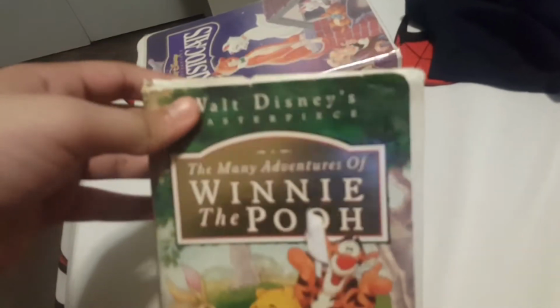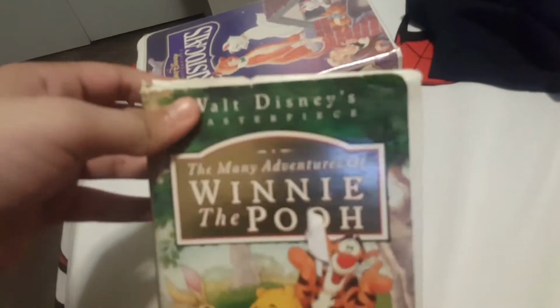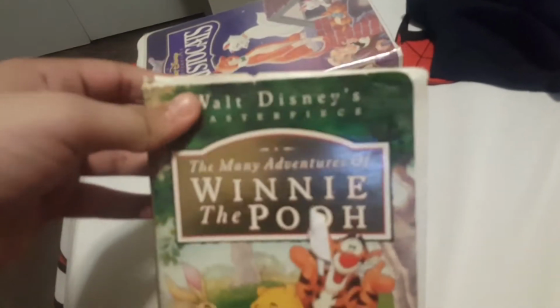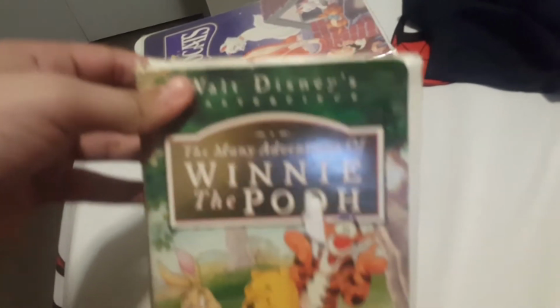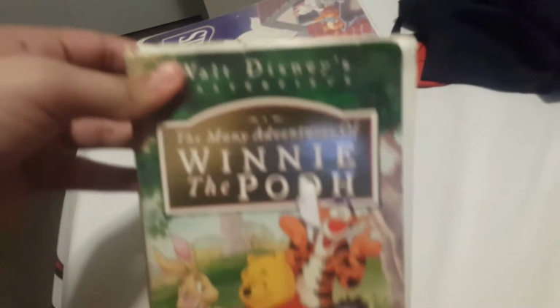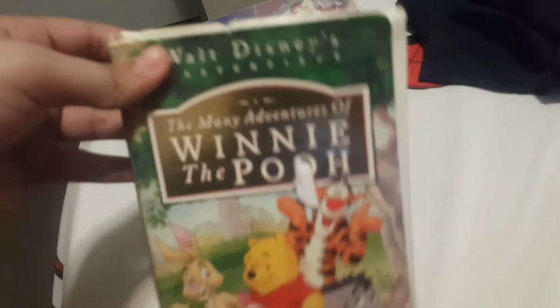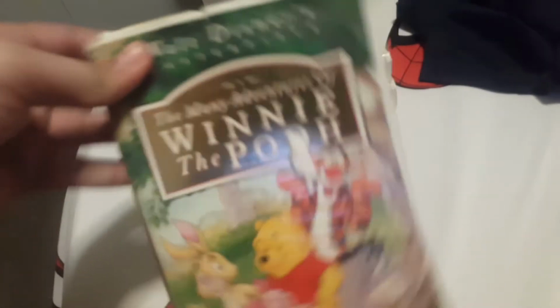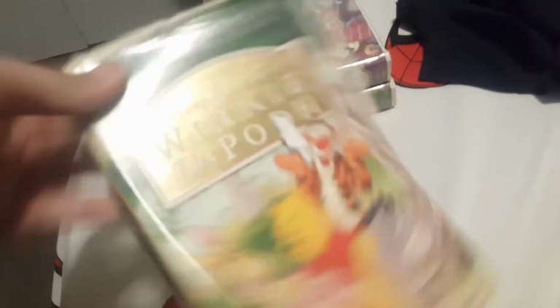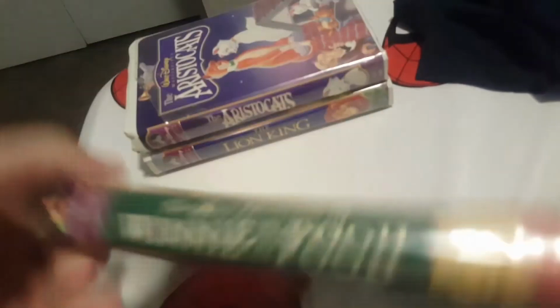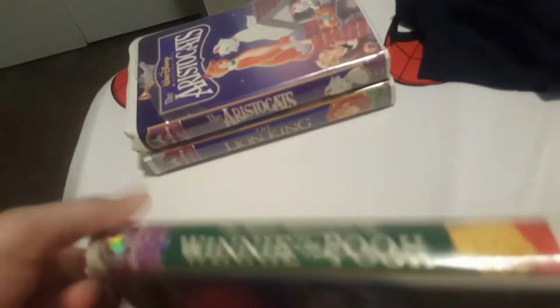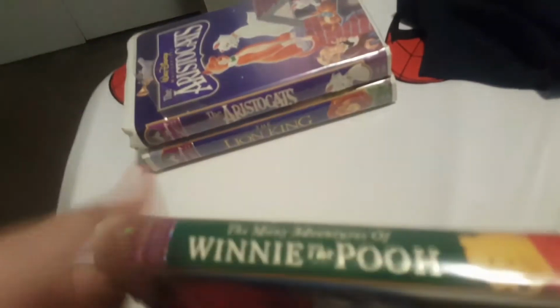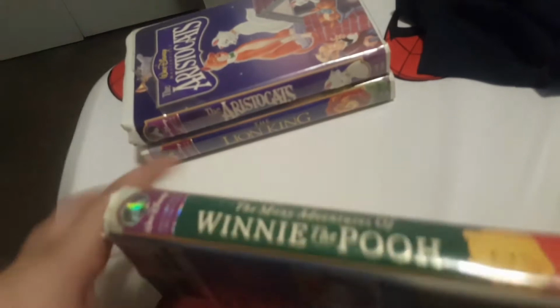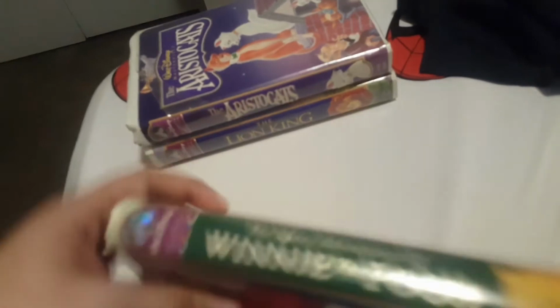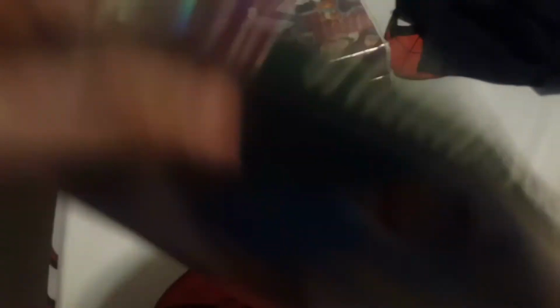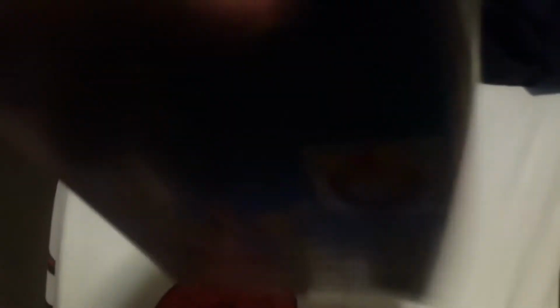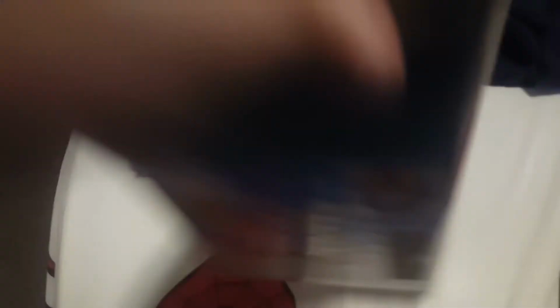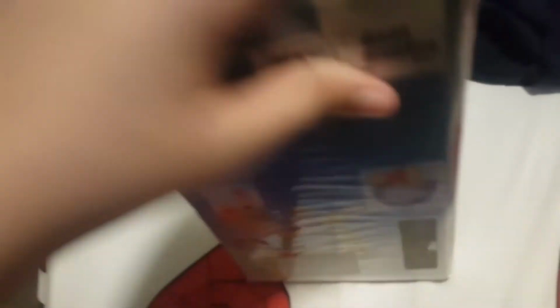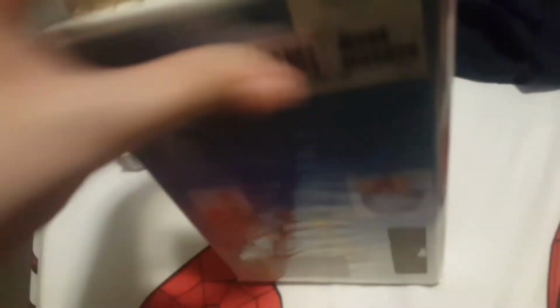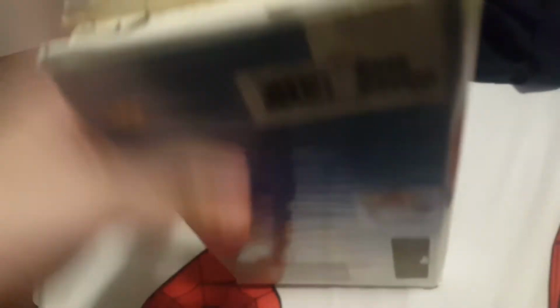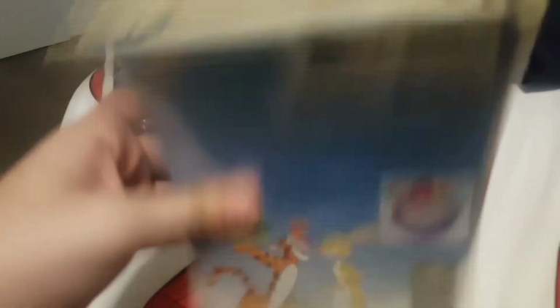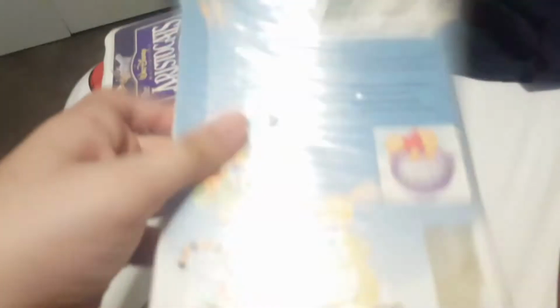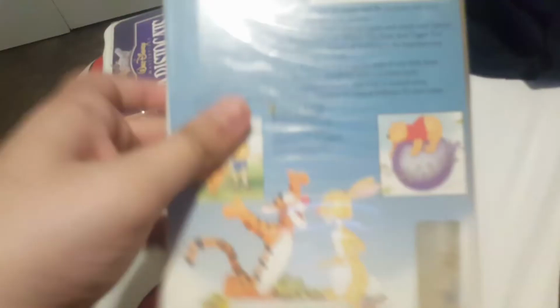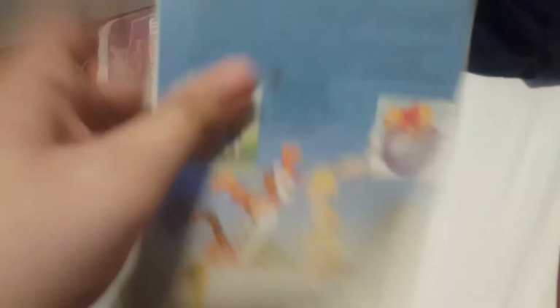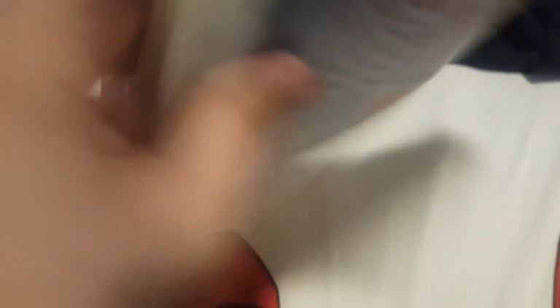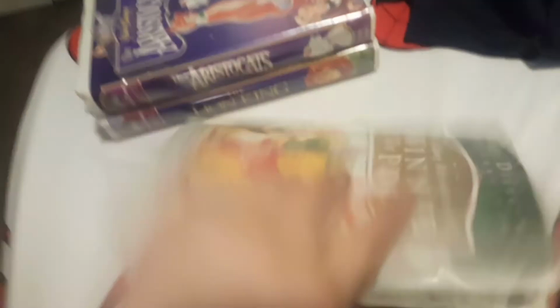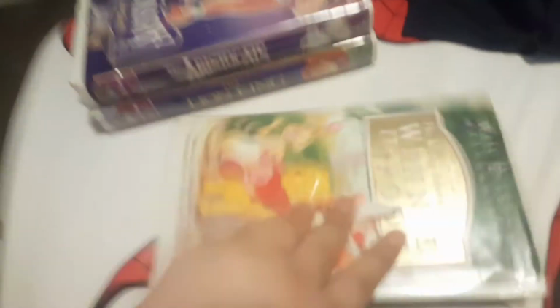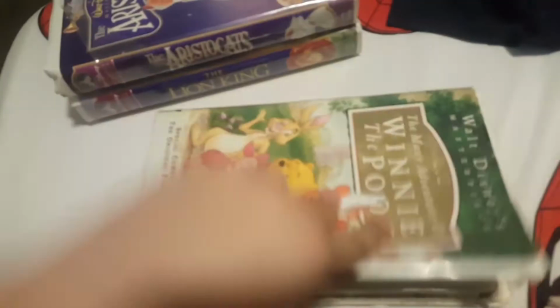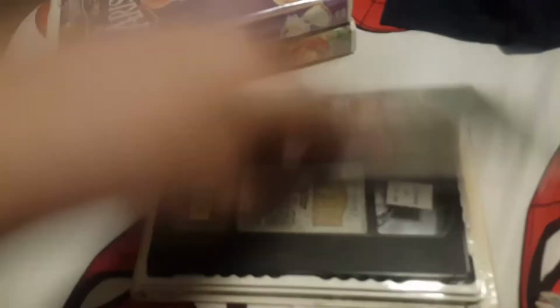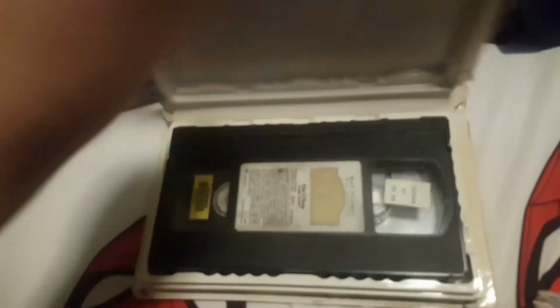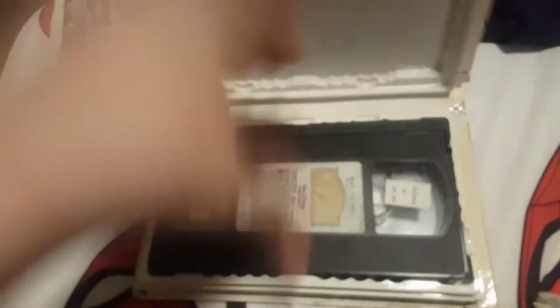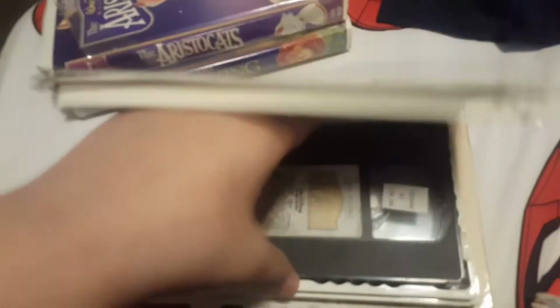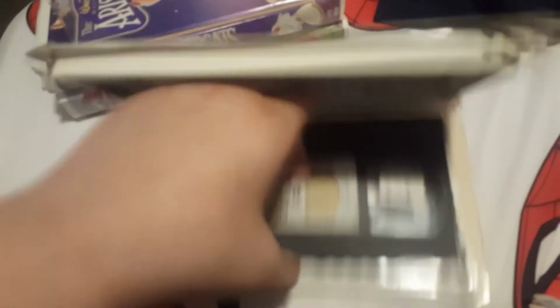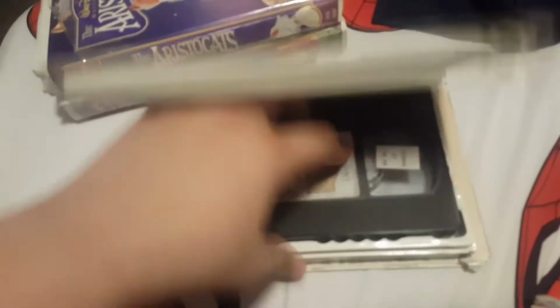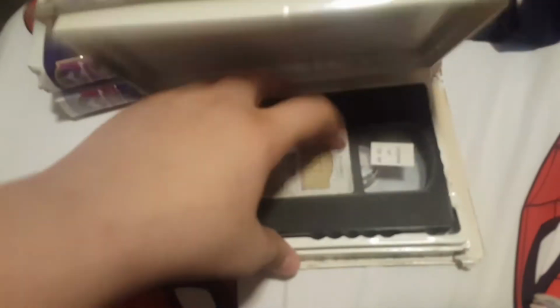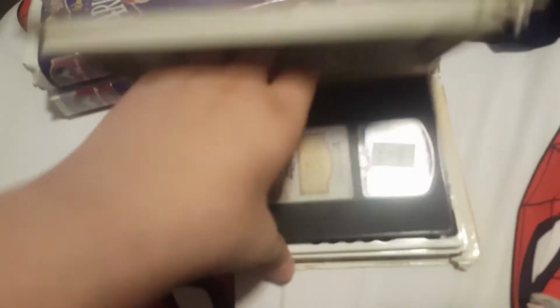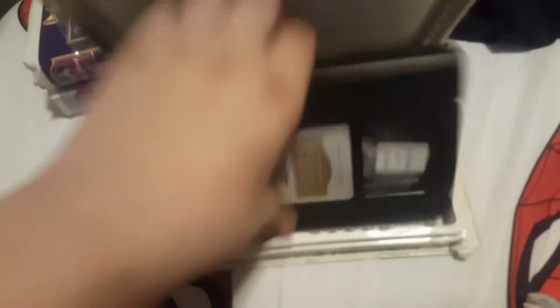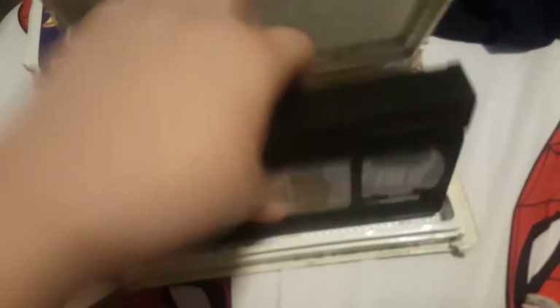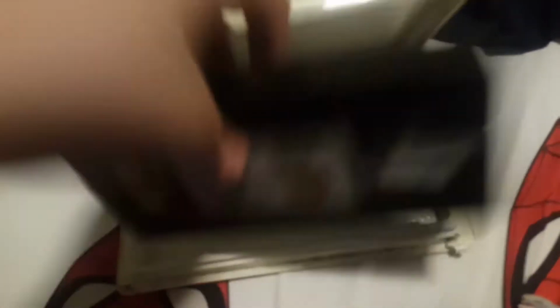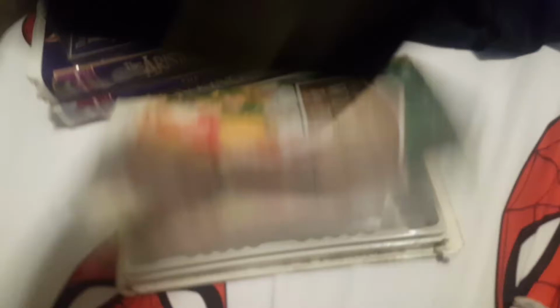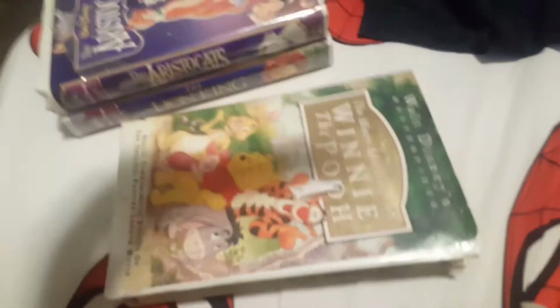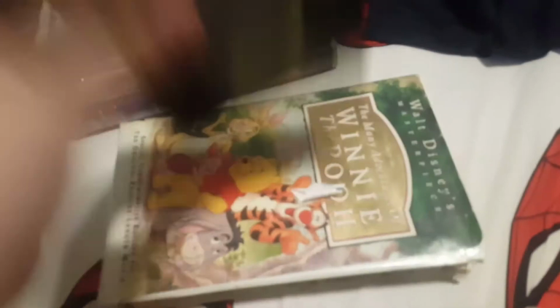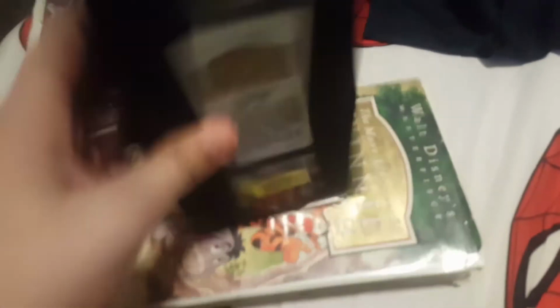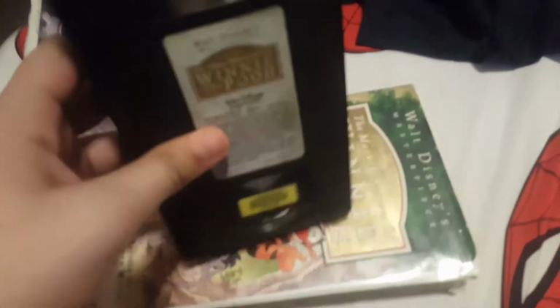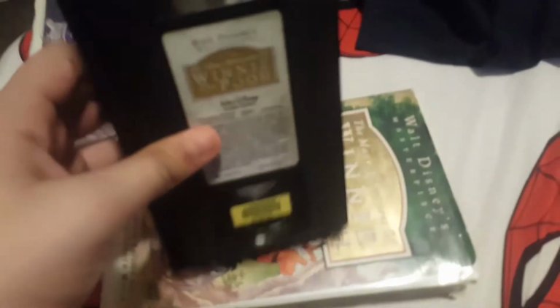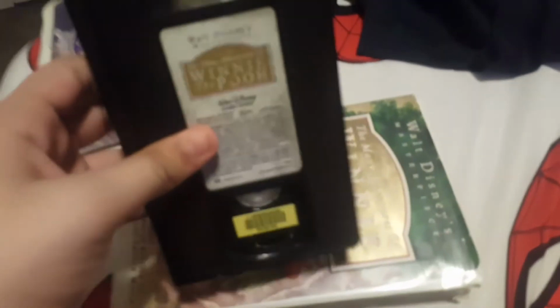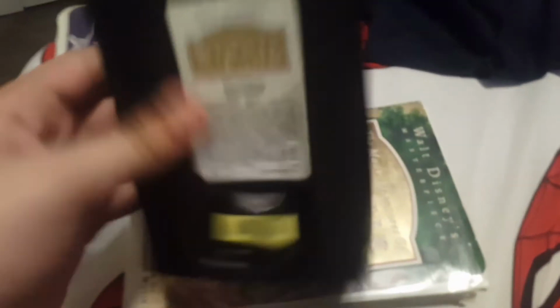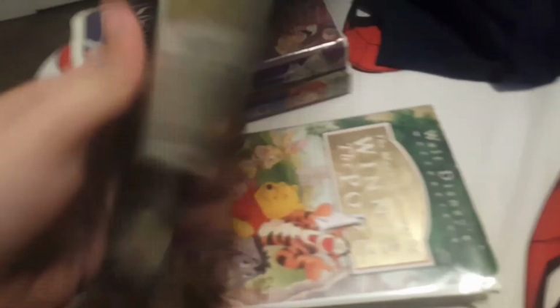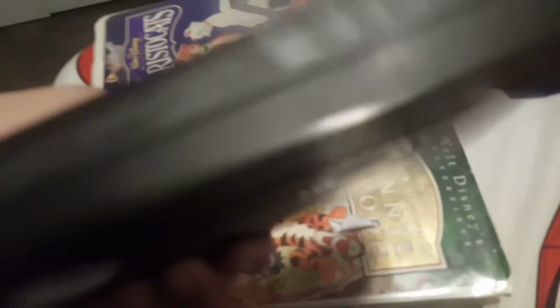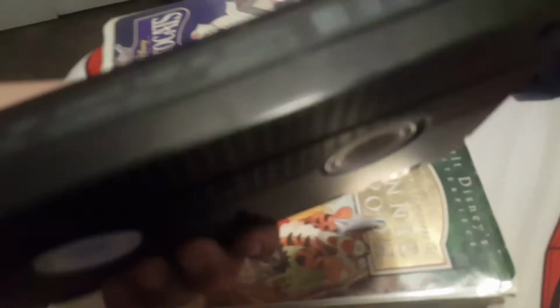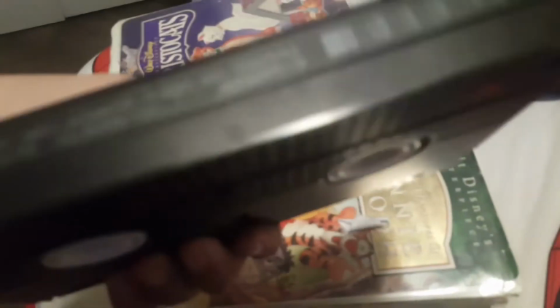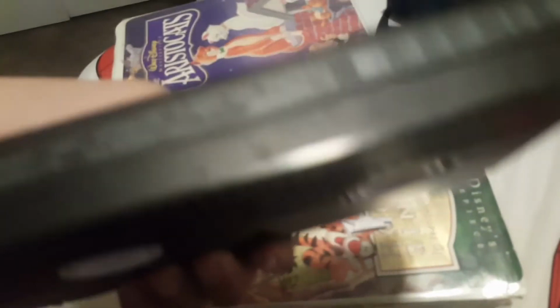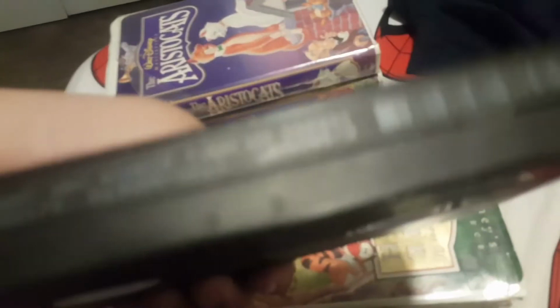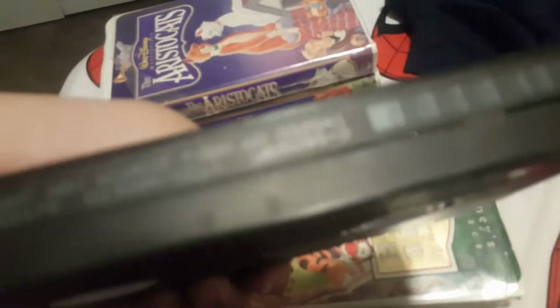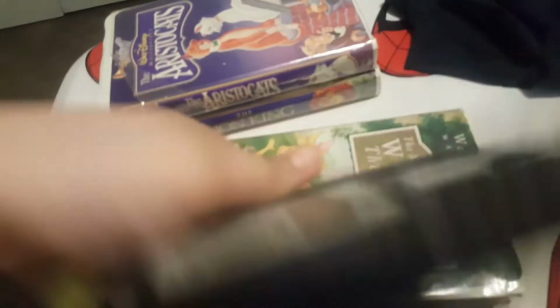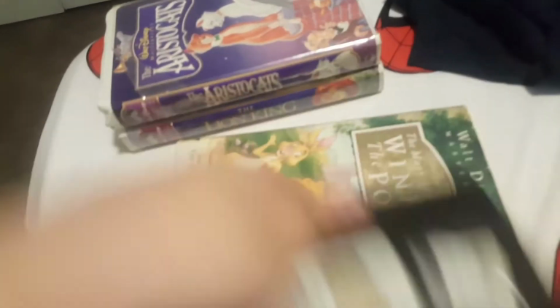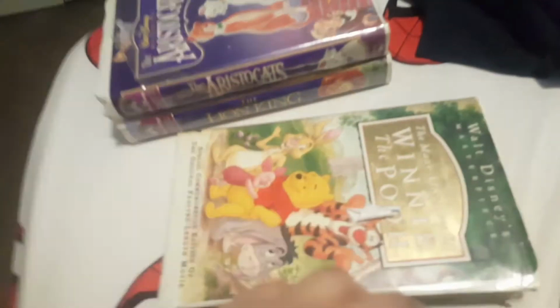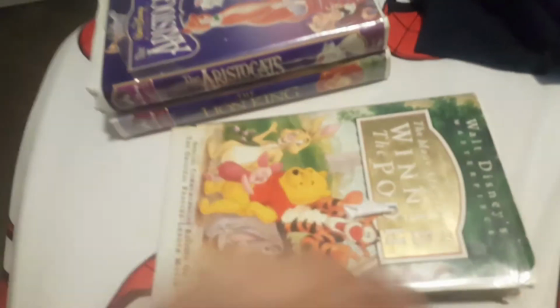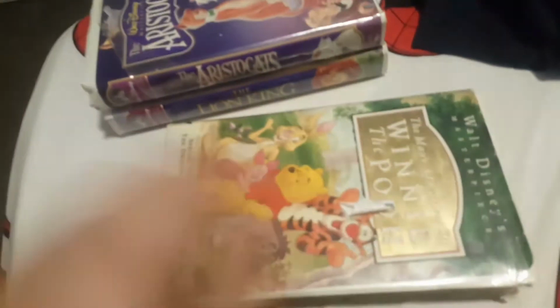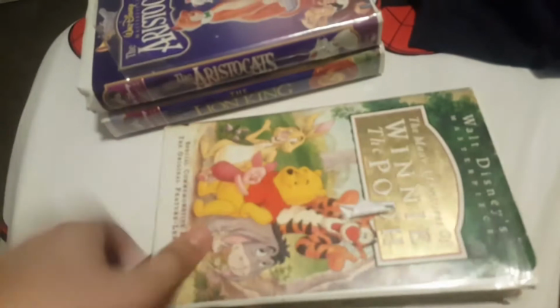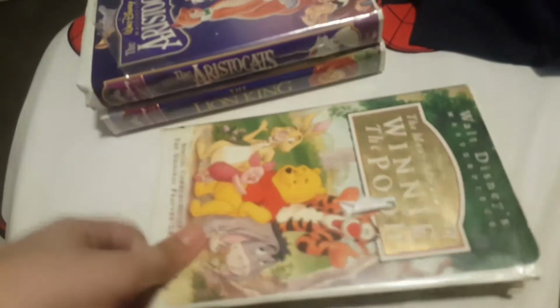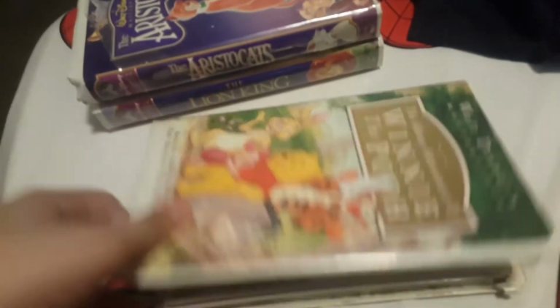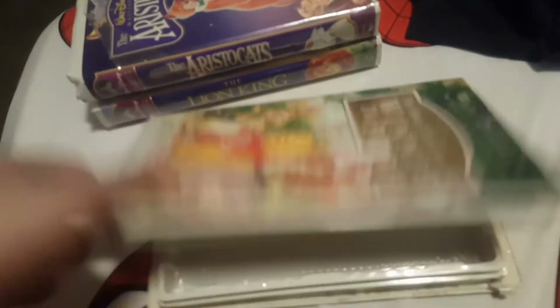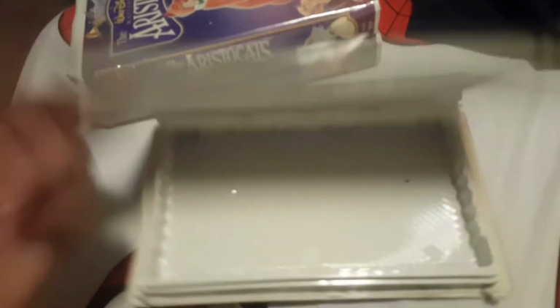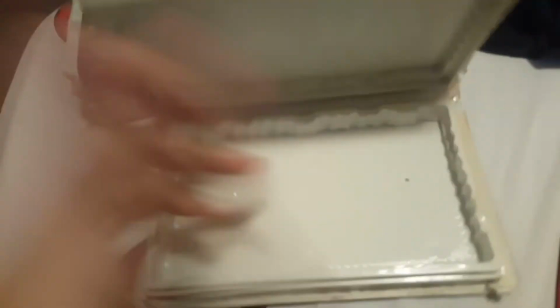The Many Adventures of Winnie the Pooh, 1996, for your chest. August 3, 1996.